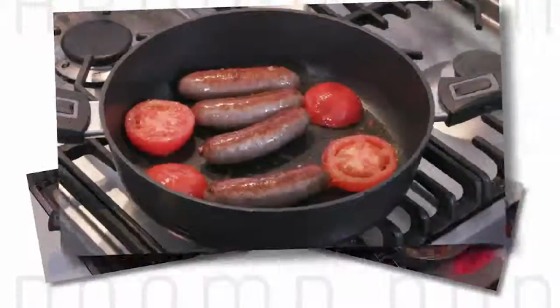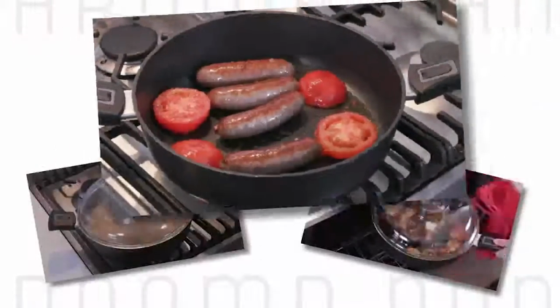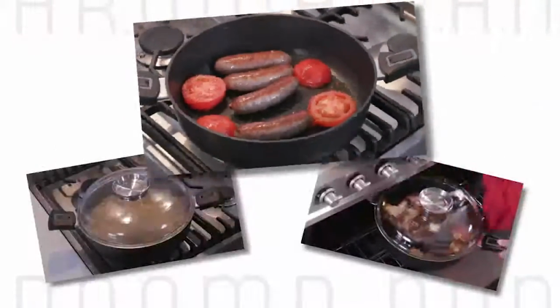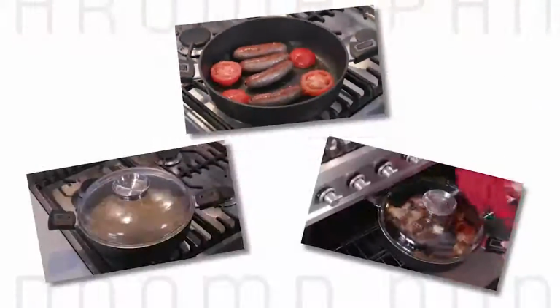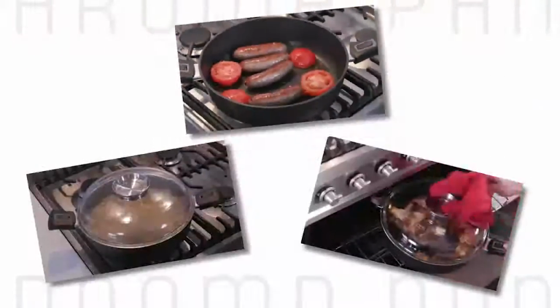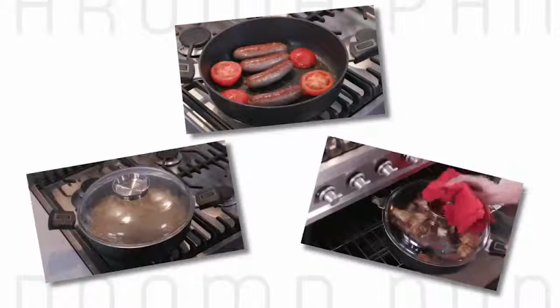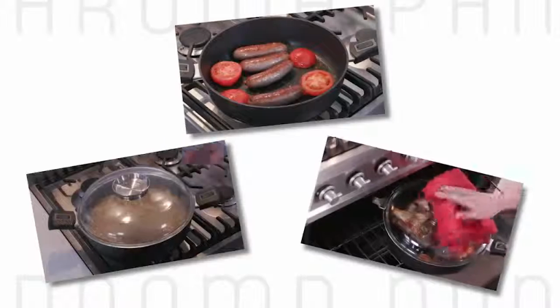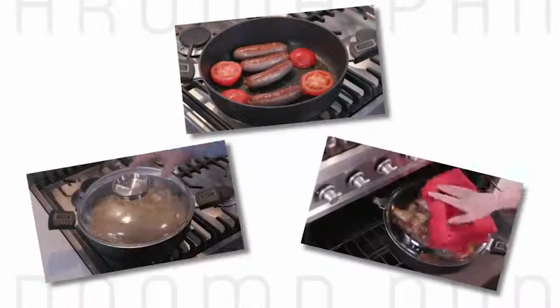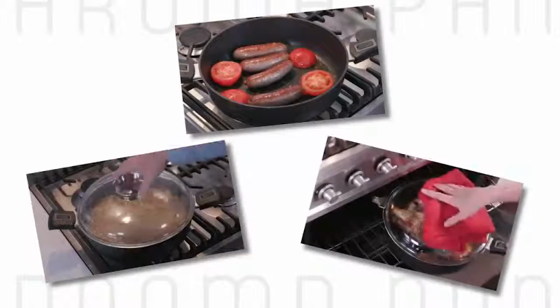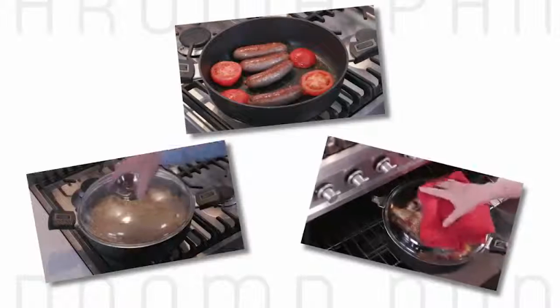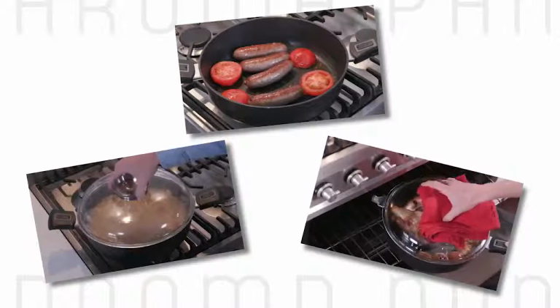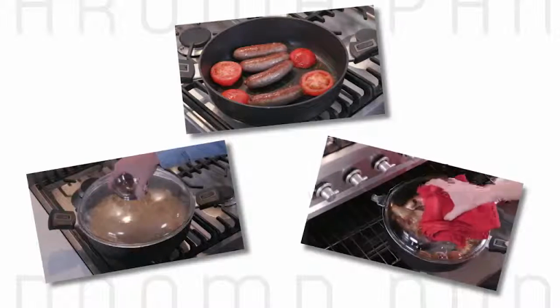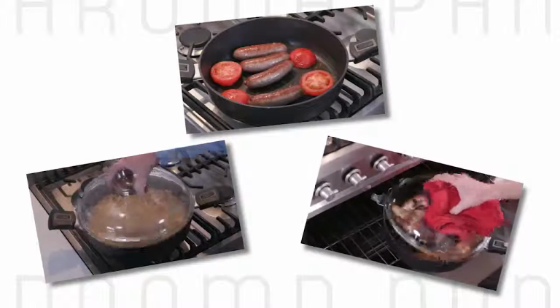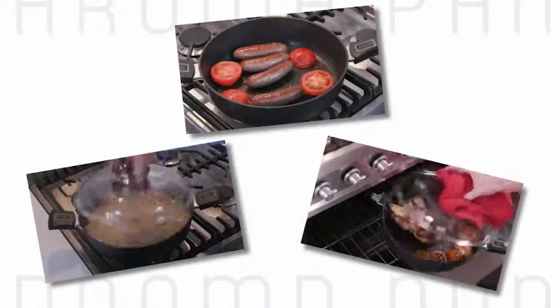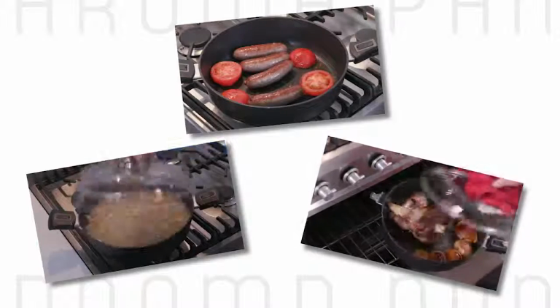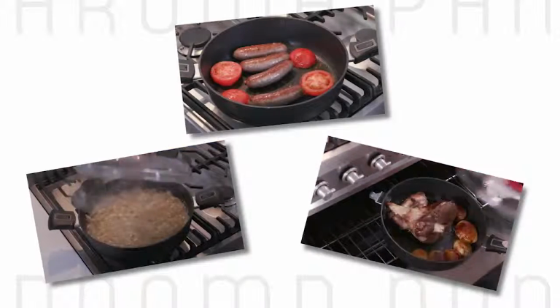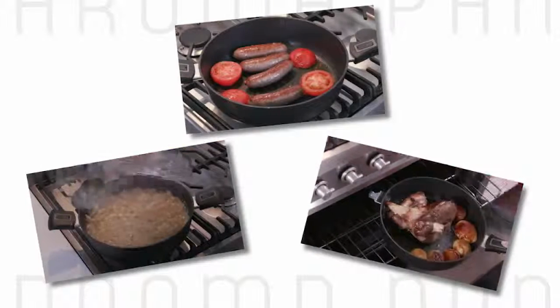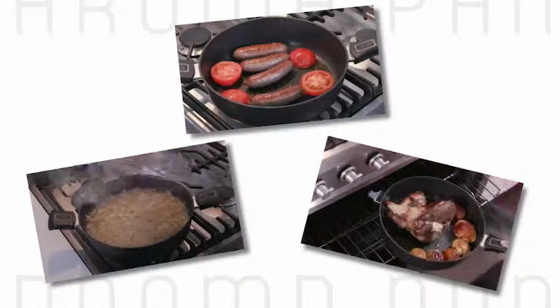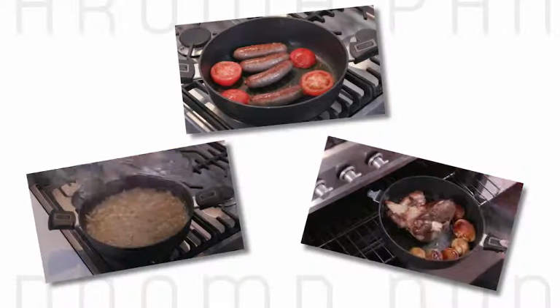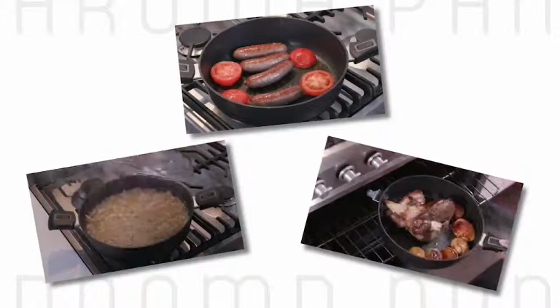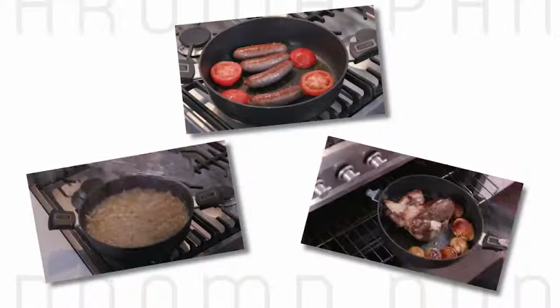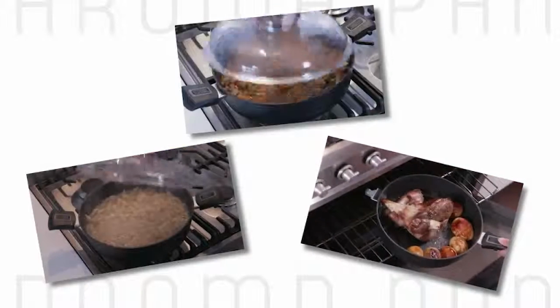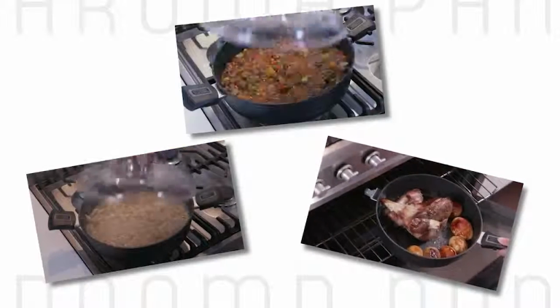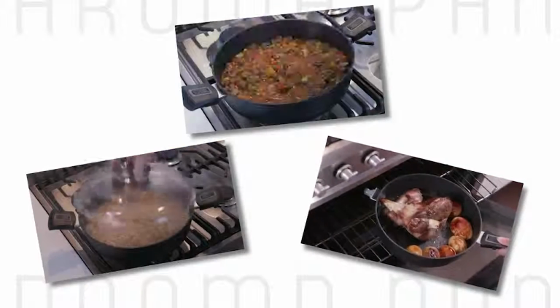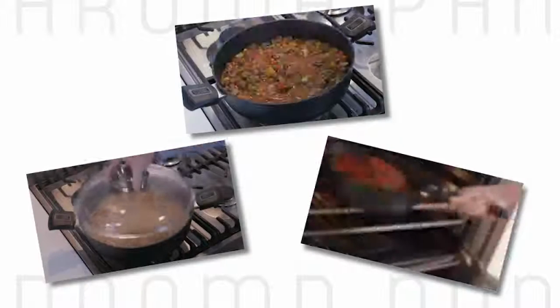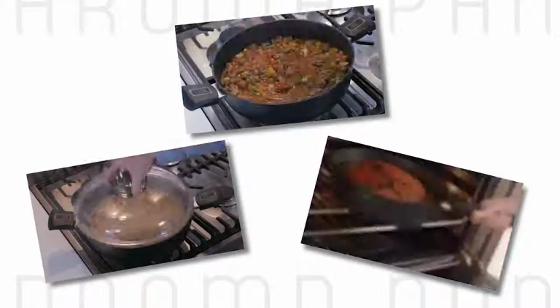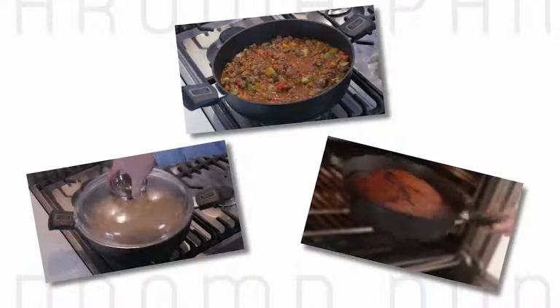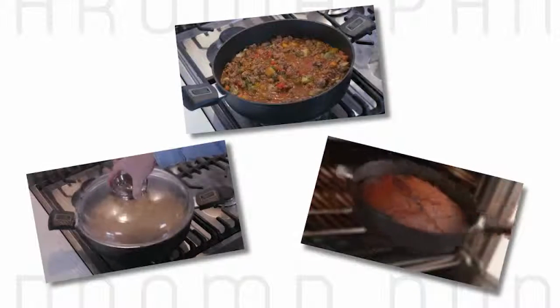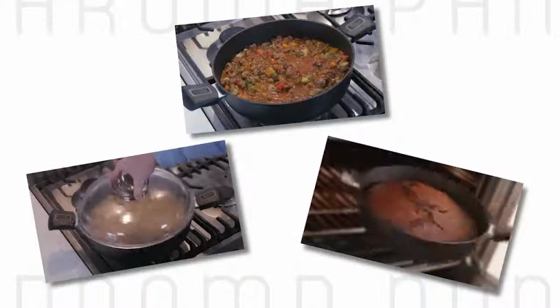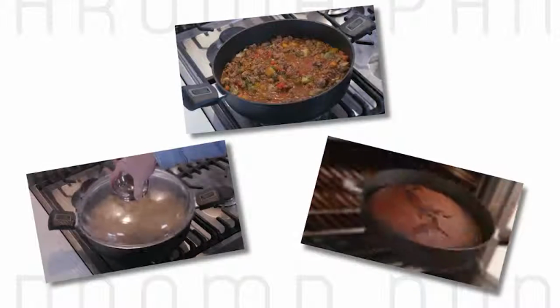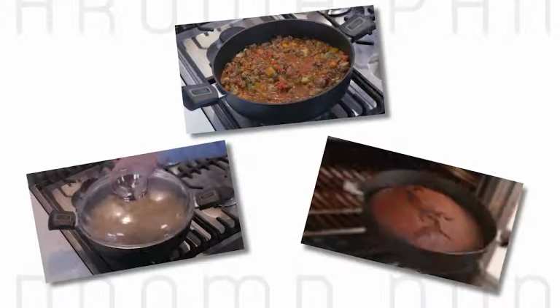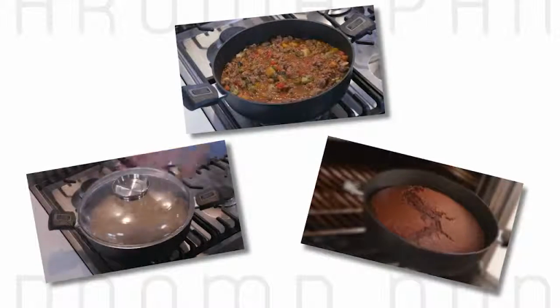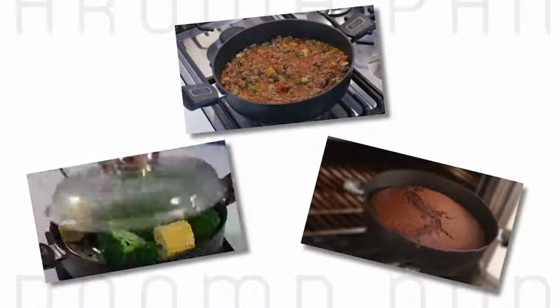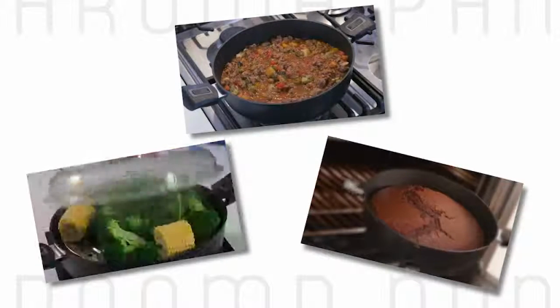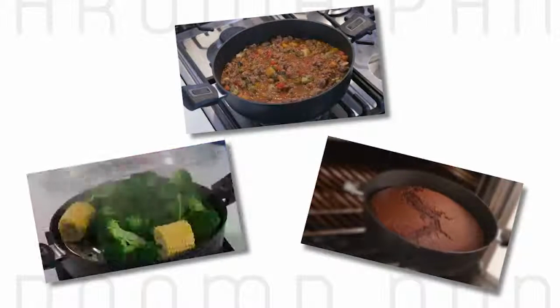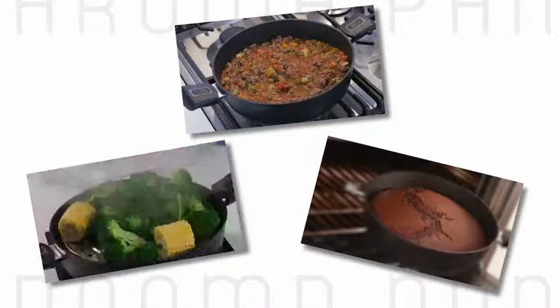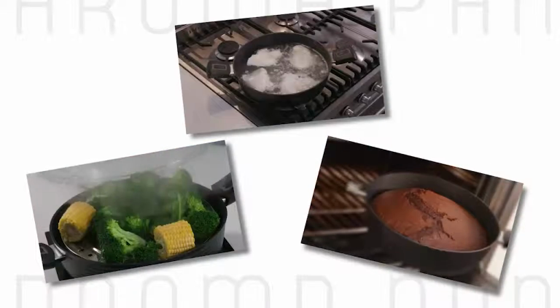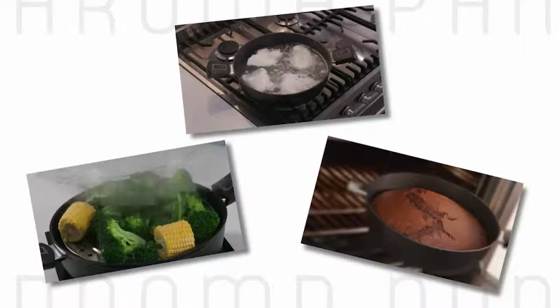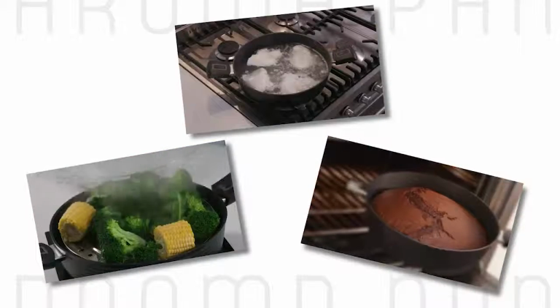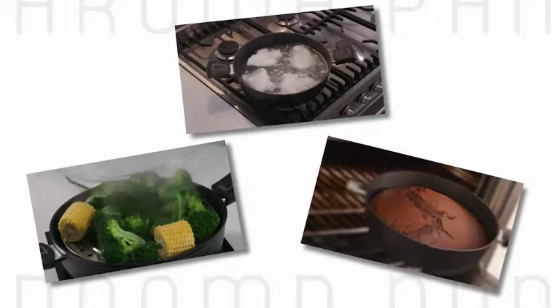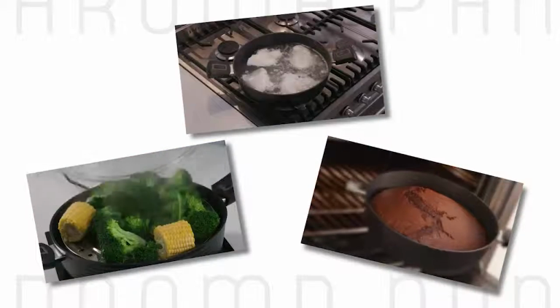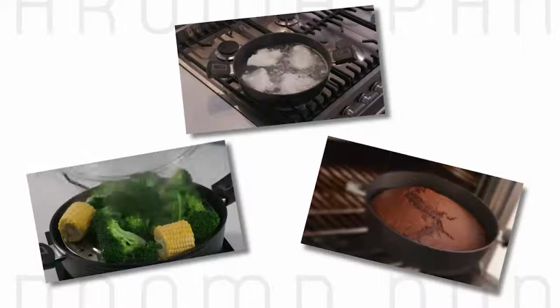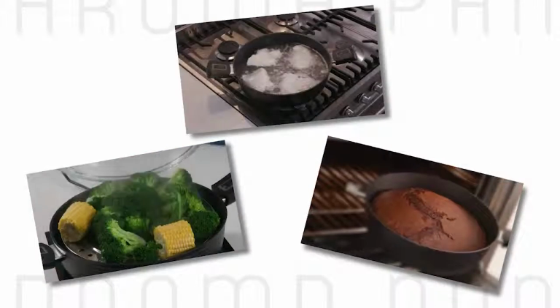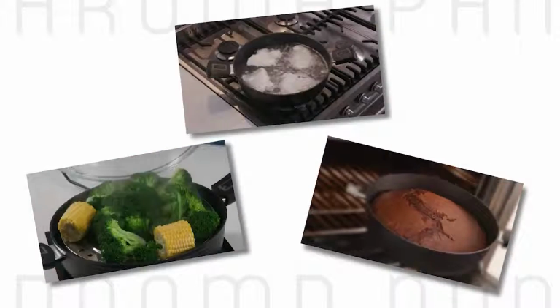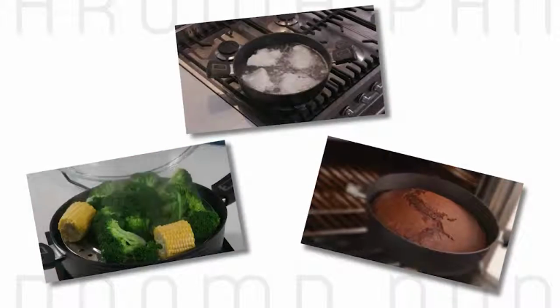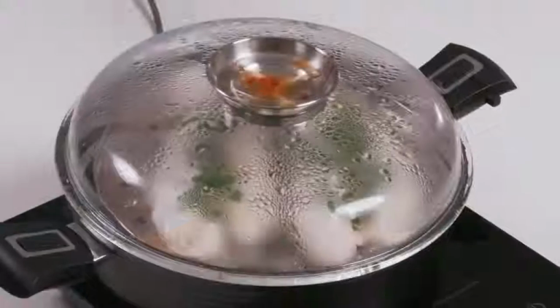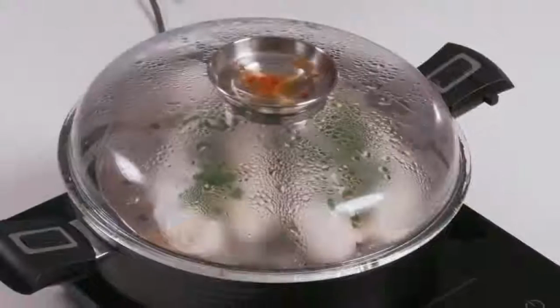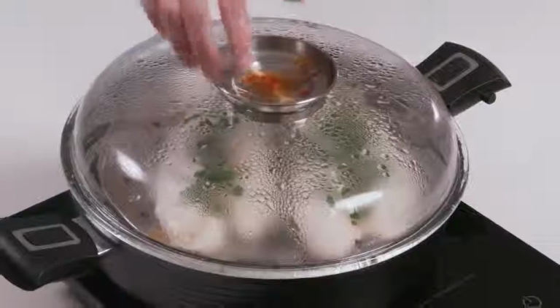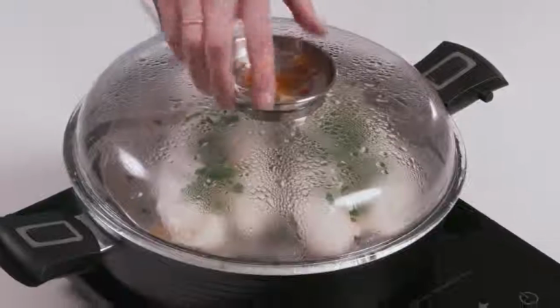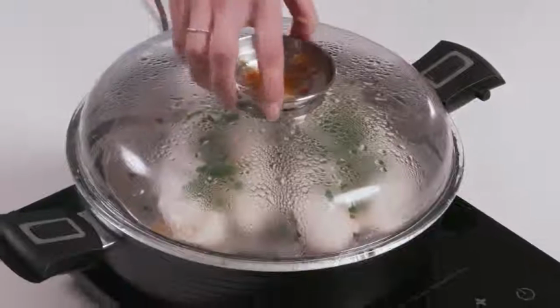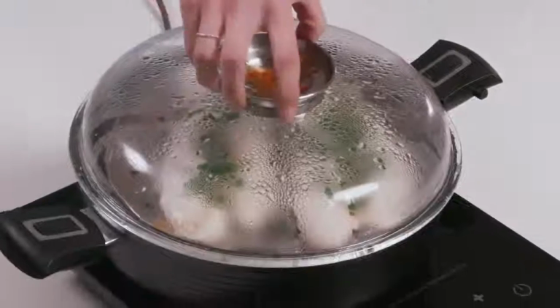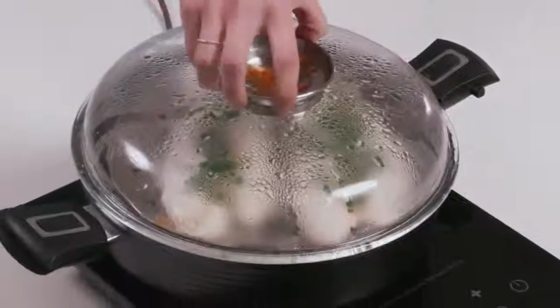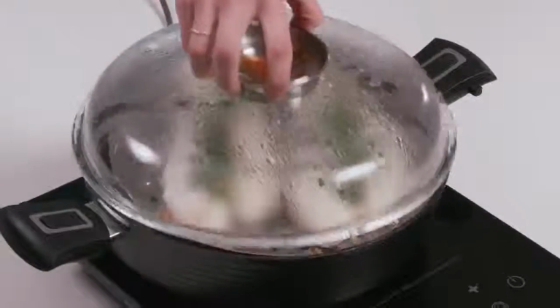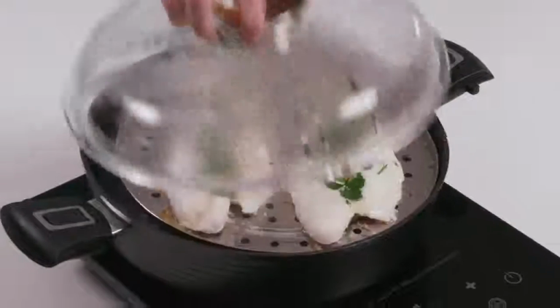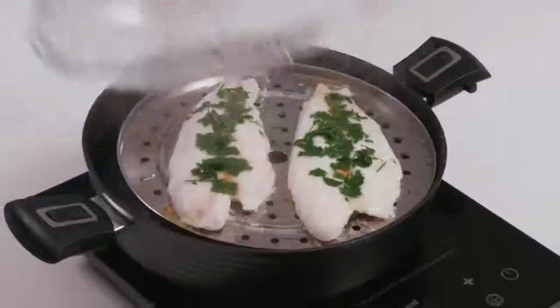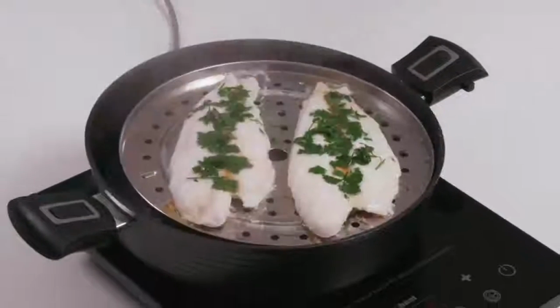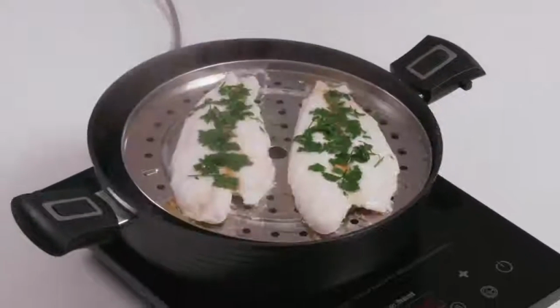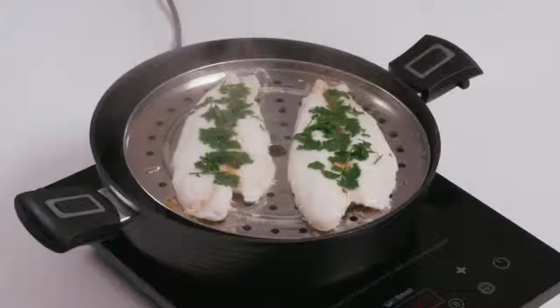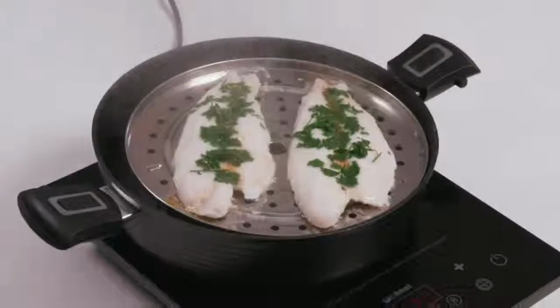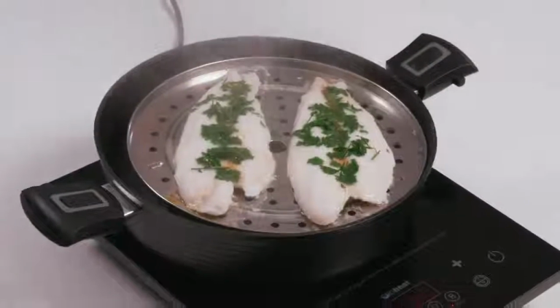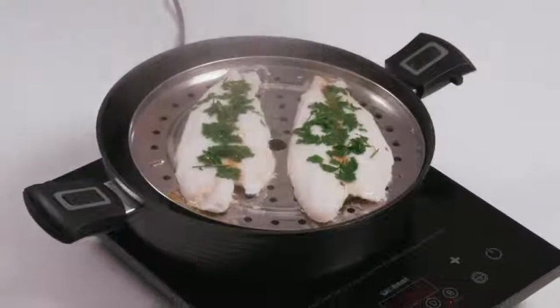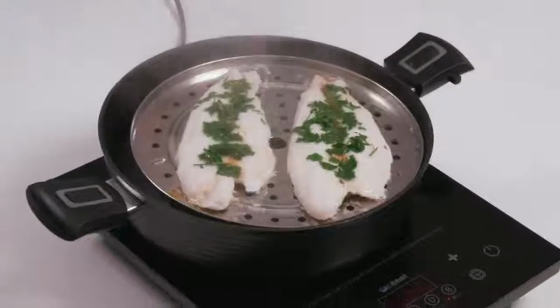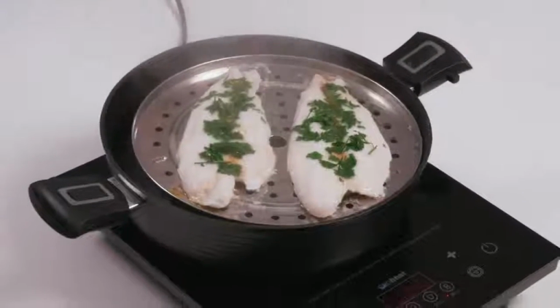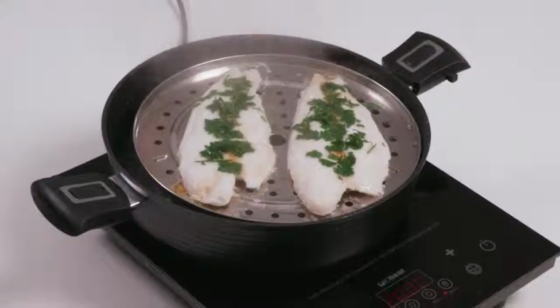Whether you're frying, roasting, boiling, simmering, baking, steaming or poaching, the Aromapan delivers big on flavour.